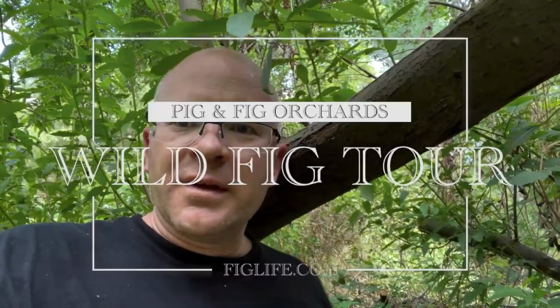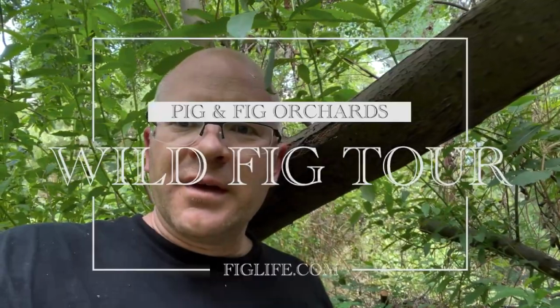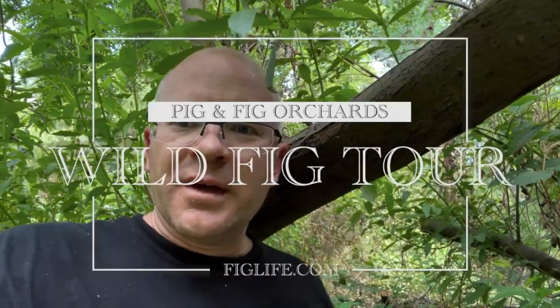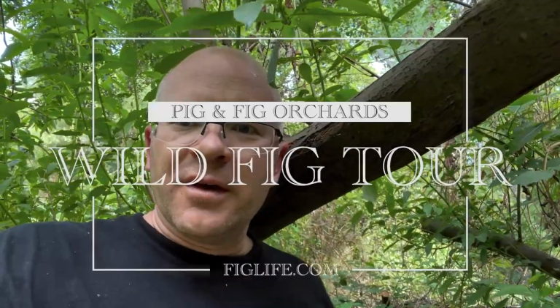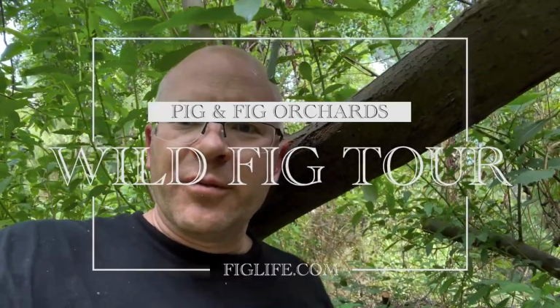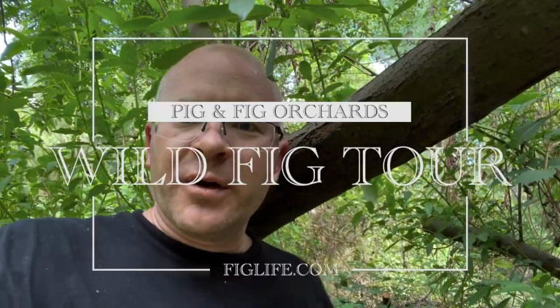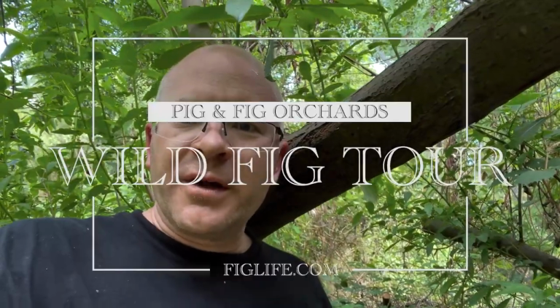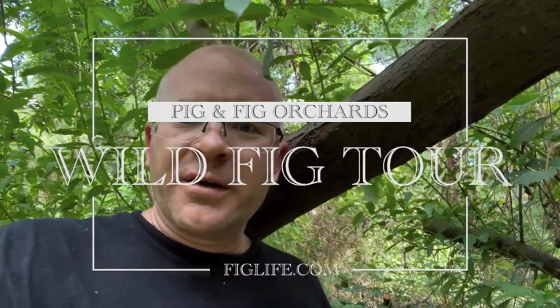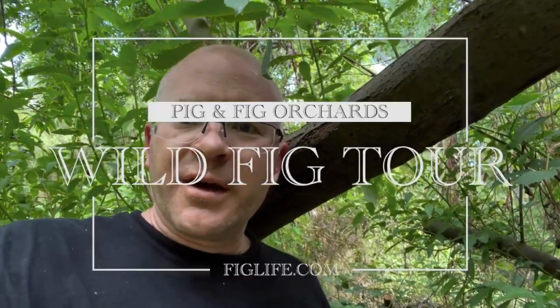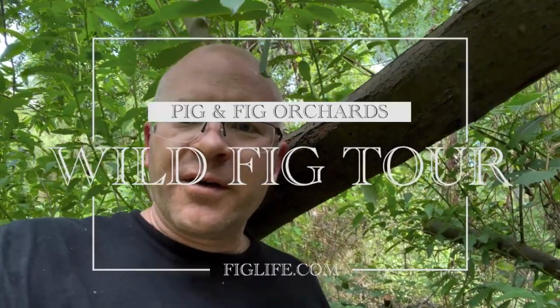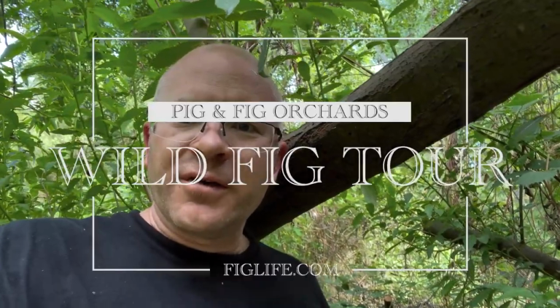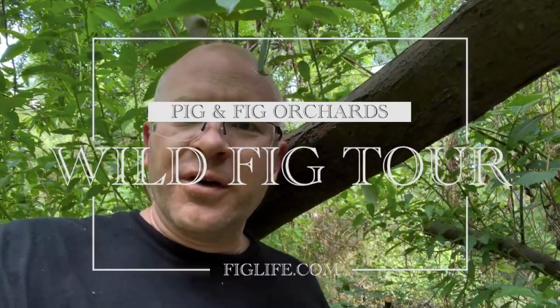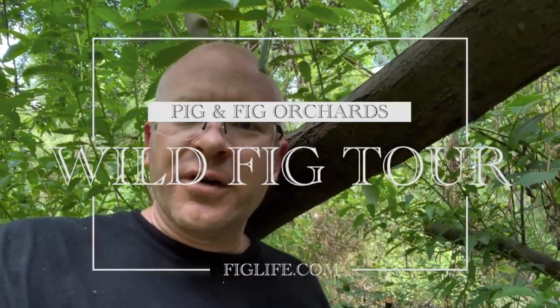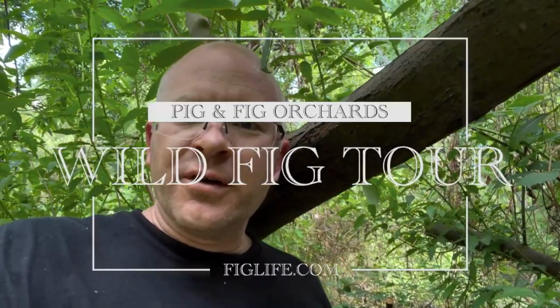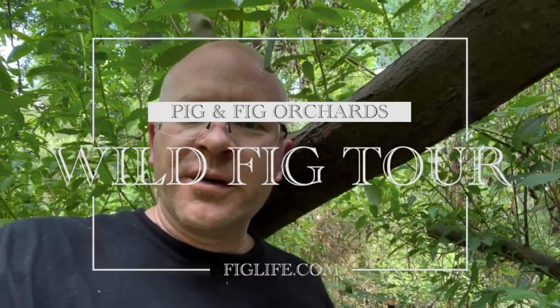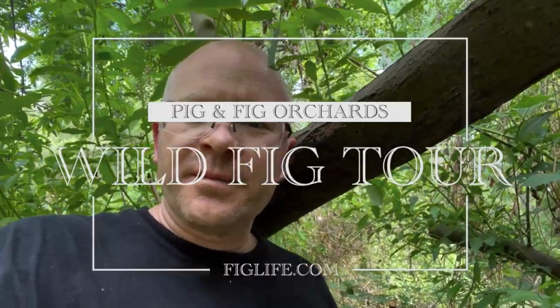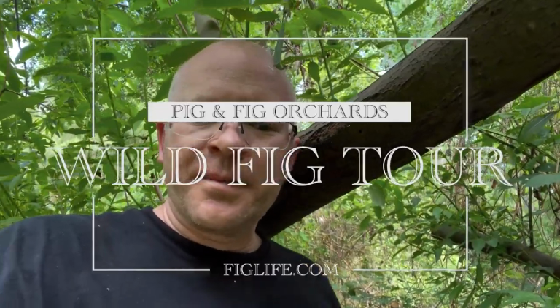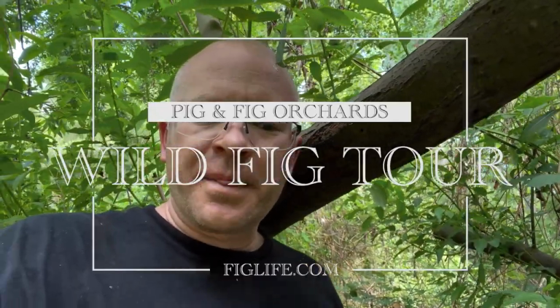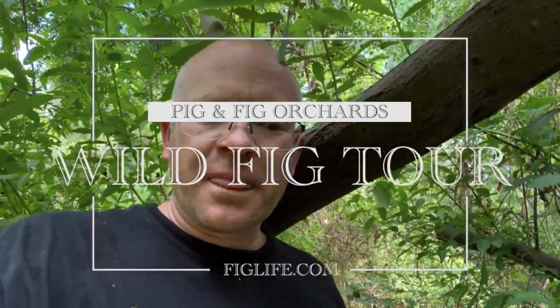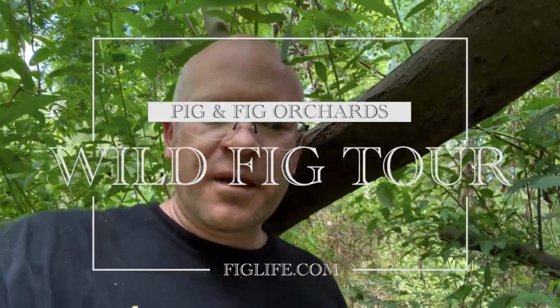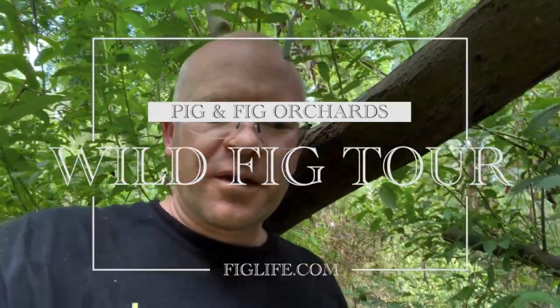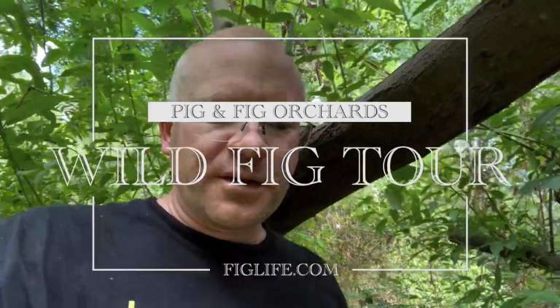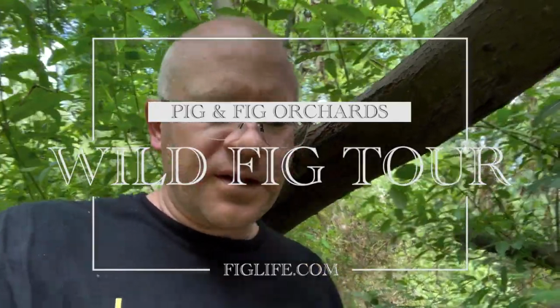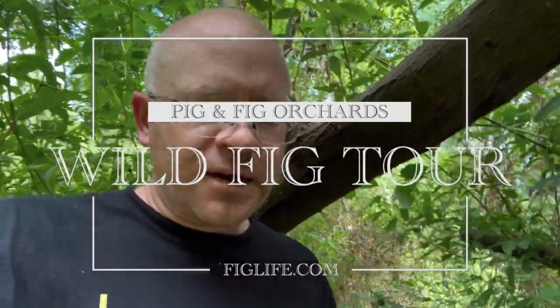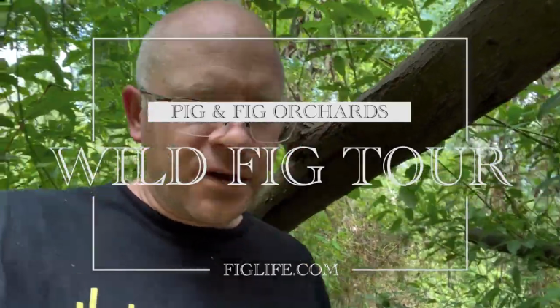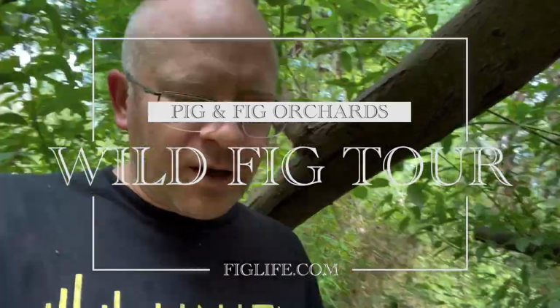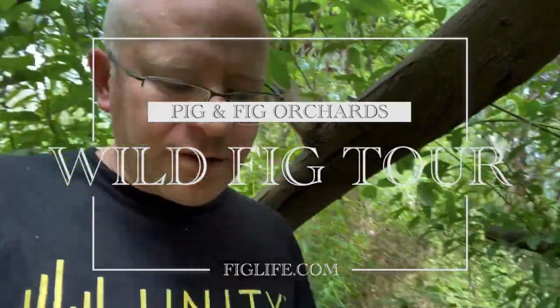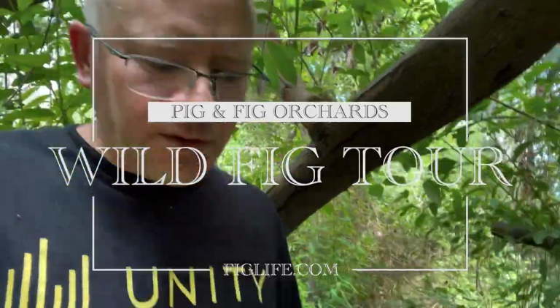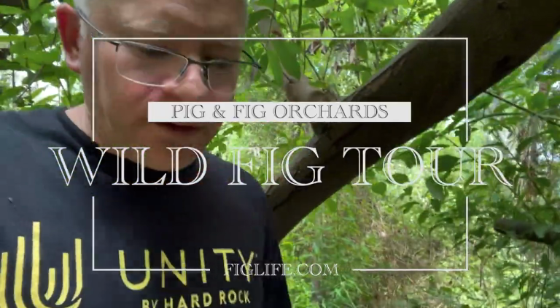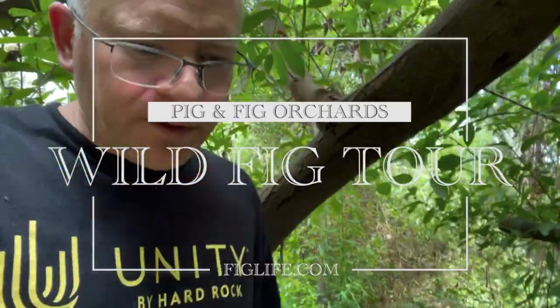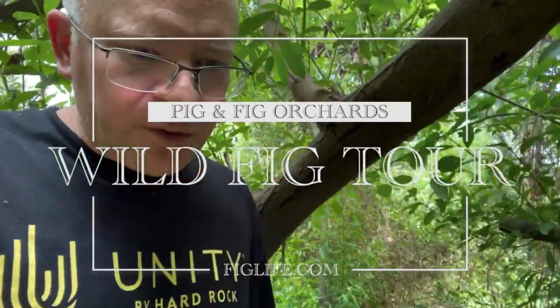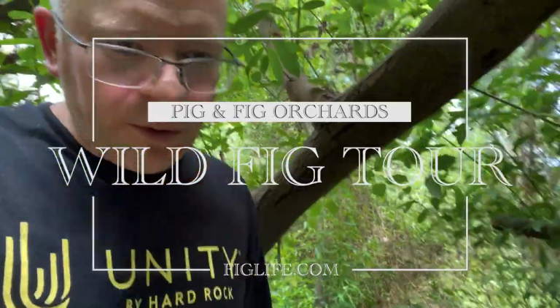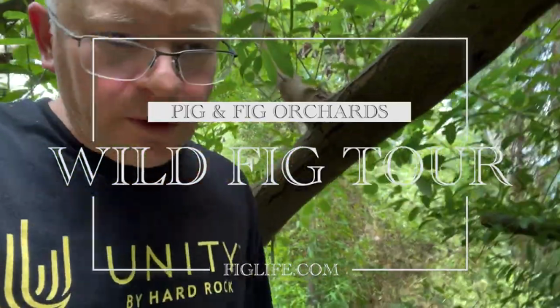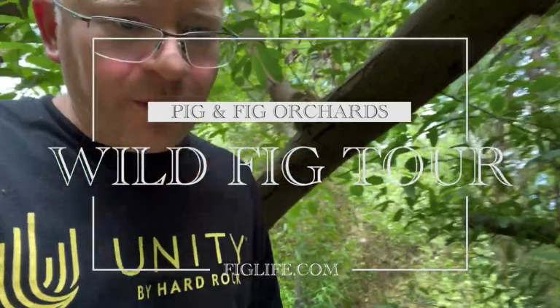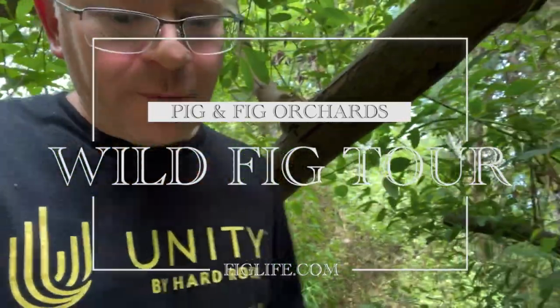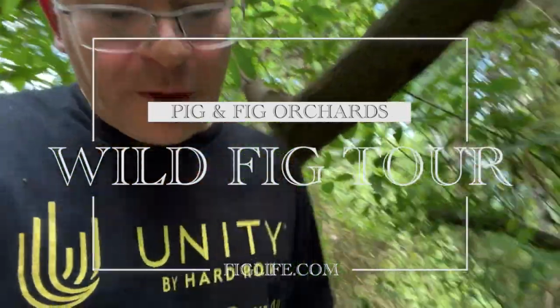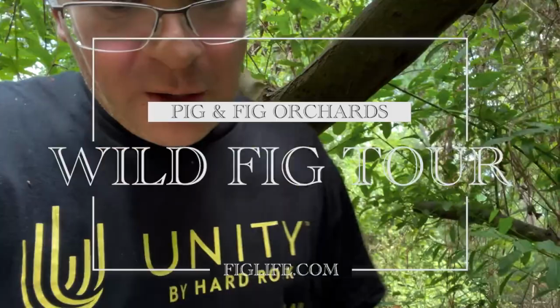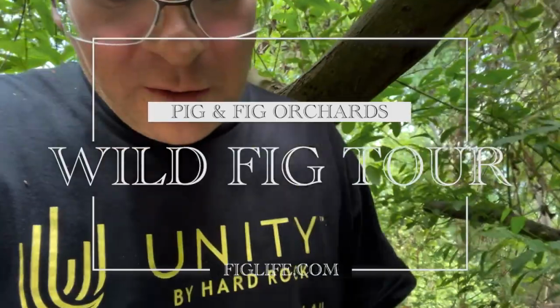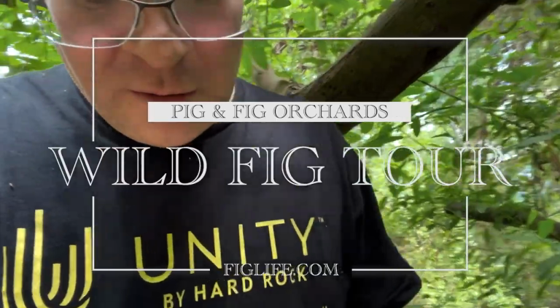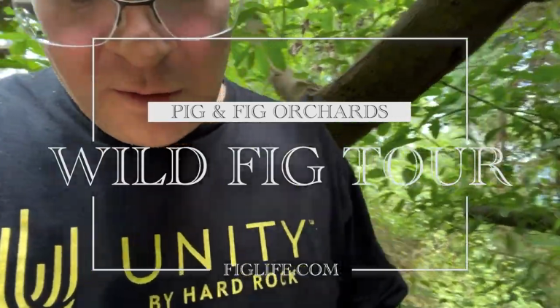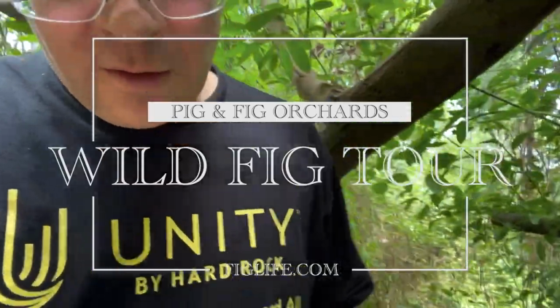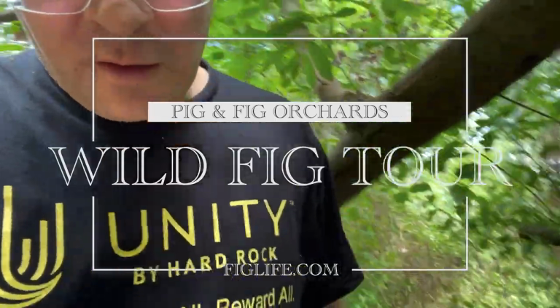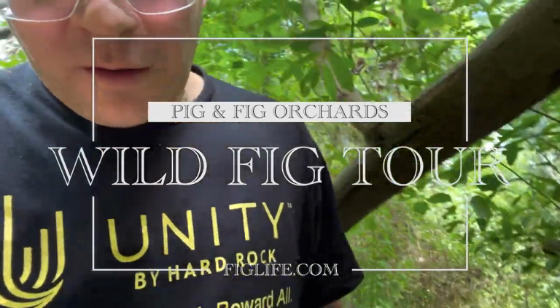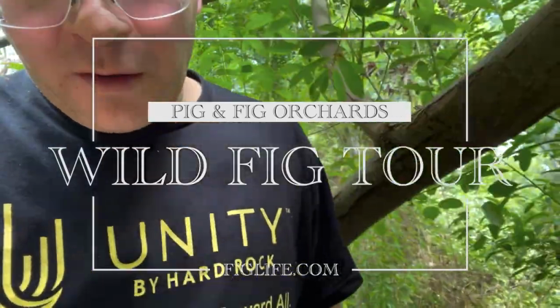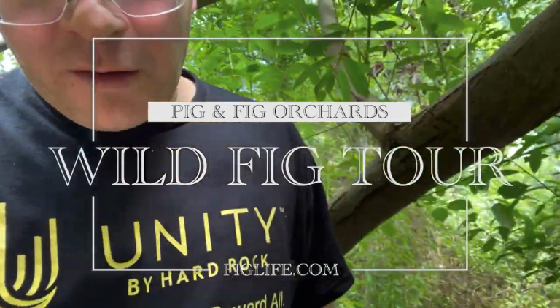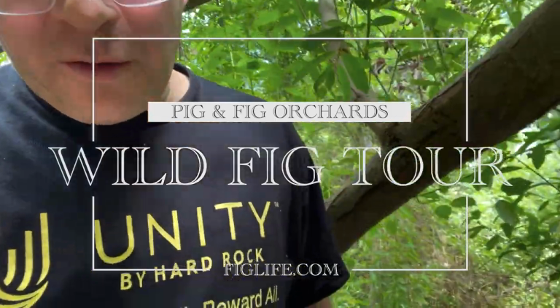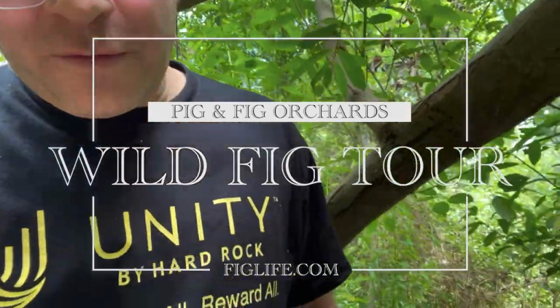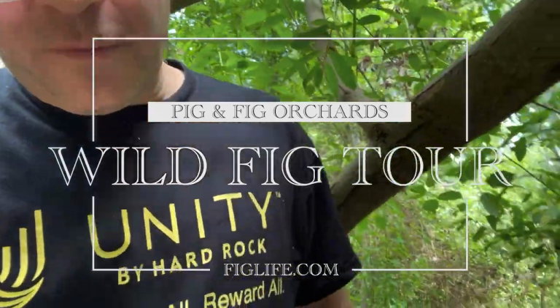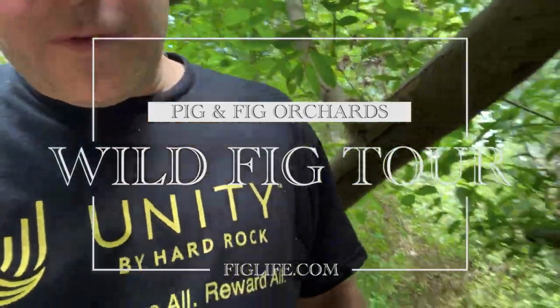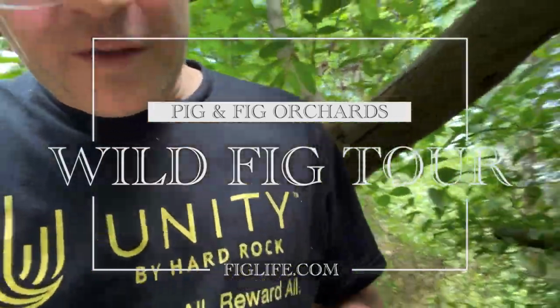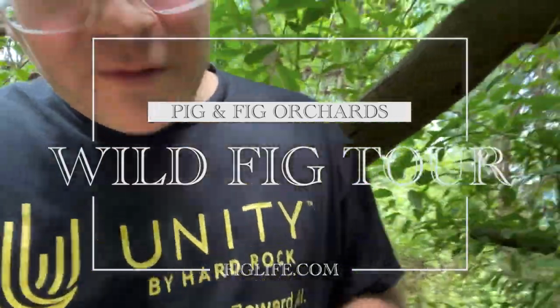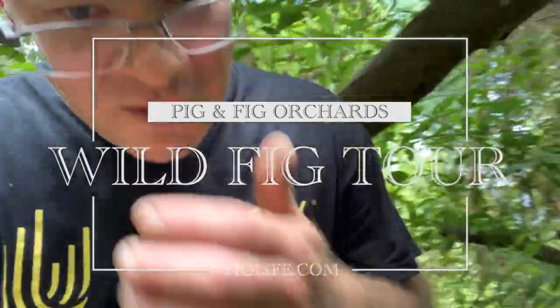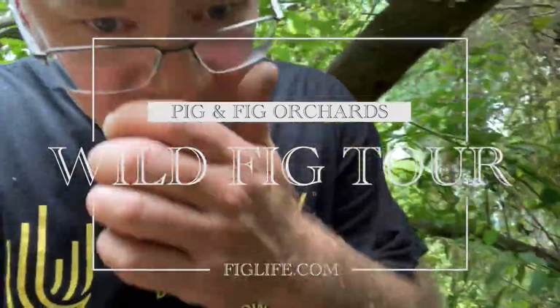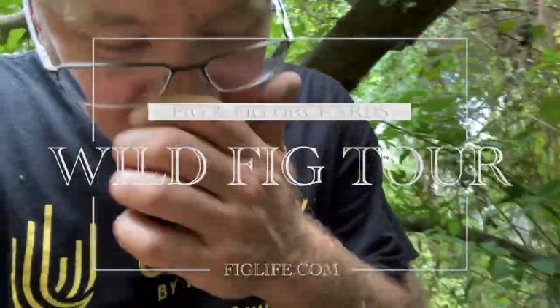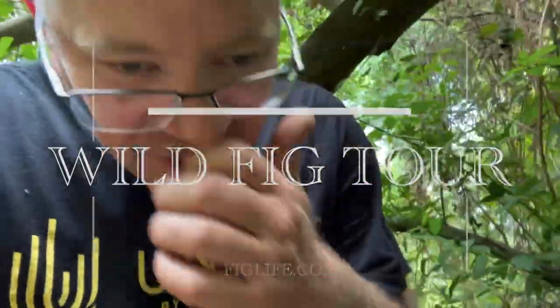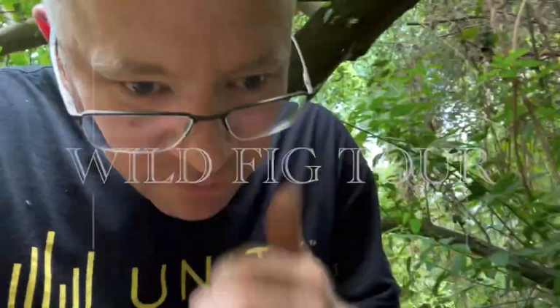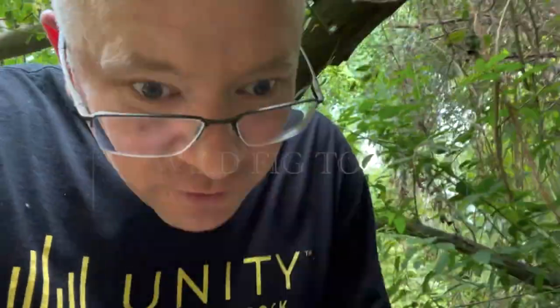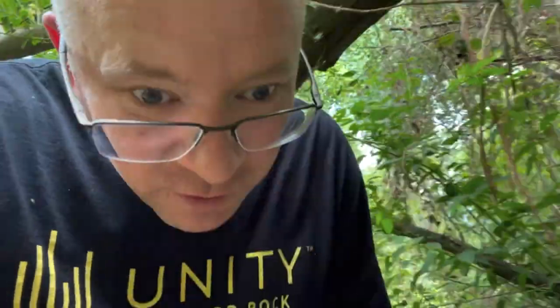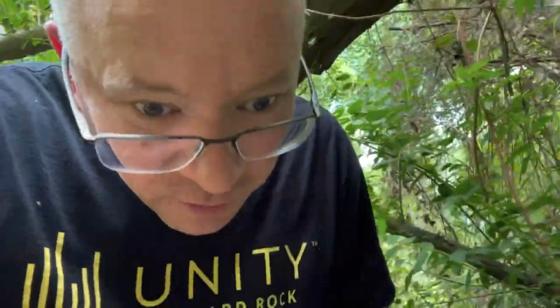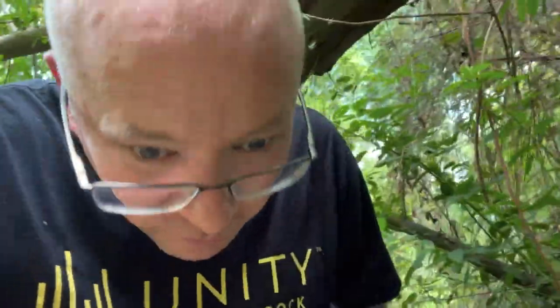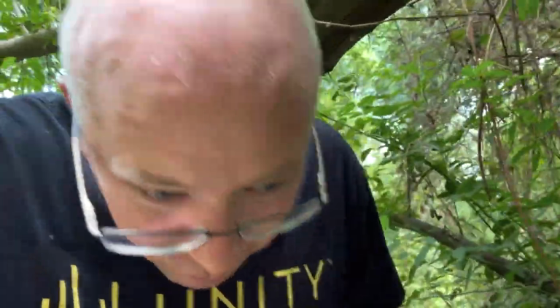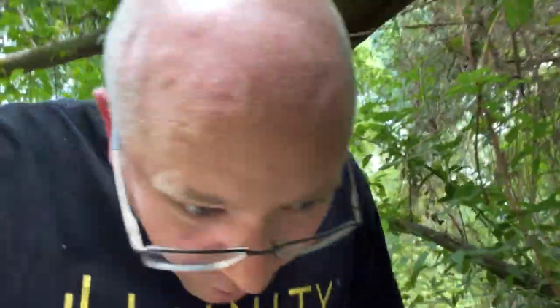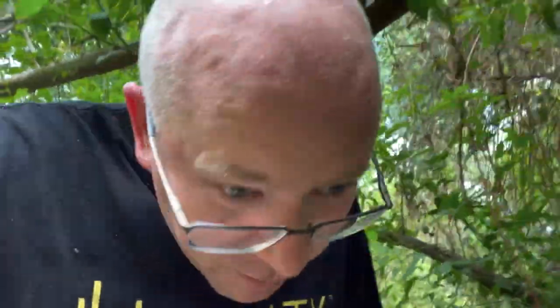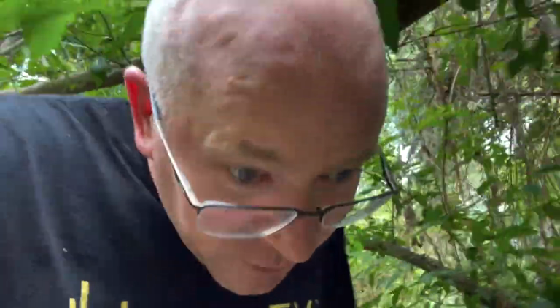Hey everybody, good afternoon. I thought I'd take you guys on a little tour of the figs that I've discovered here on my property.